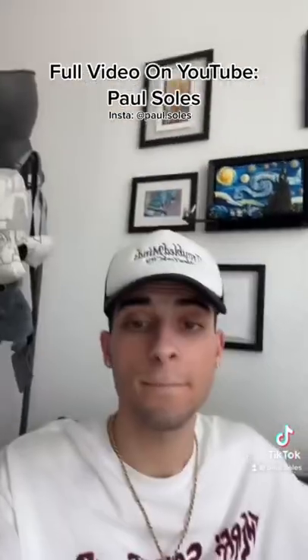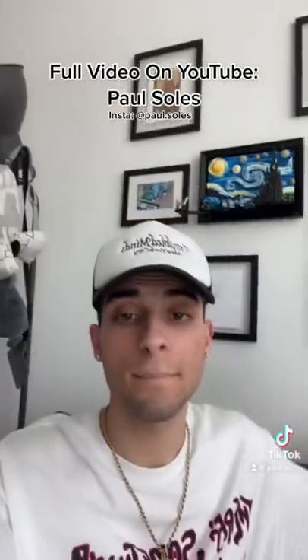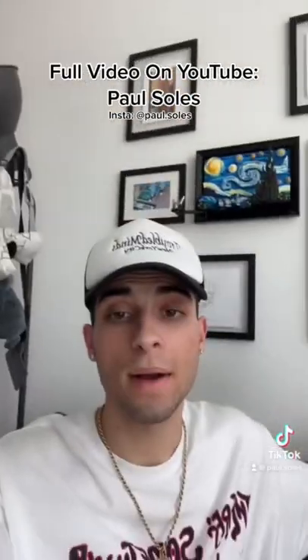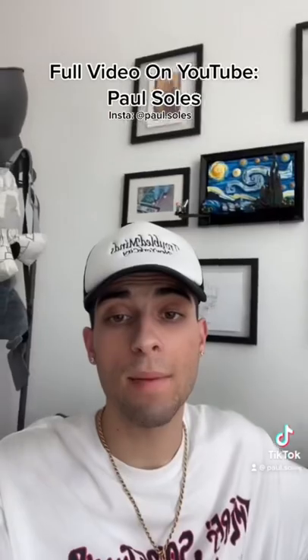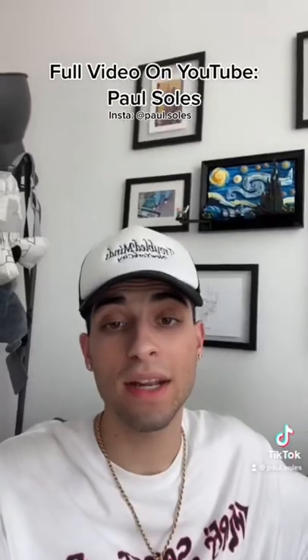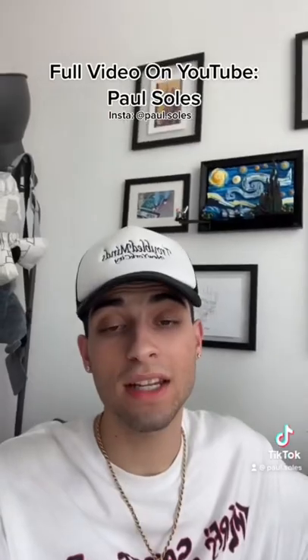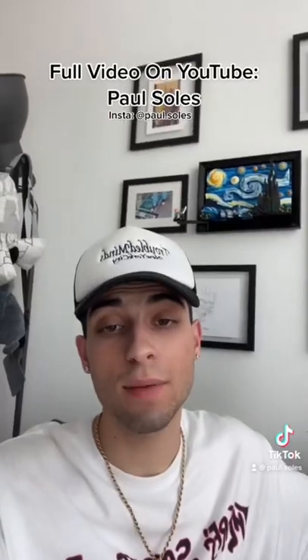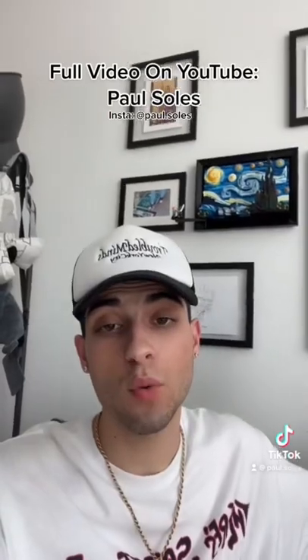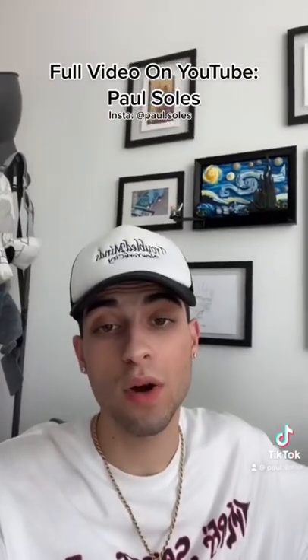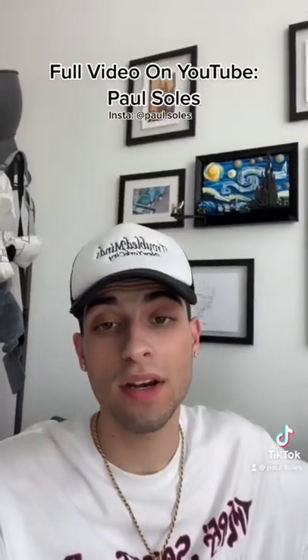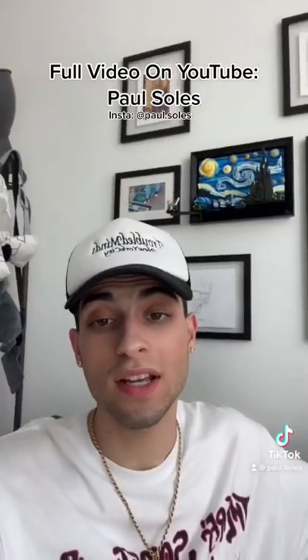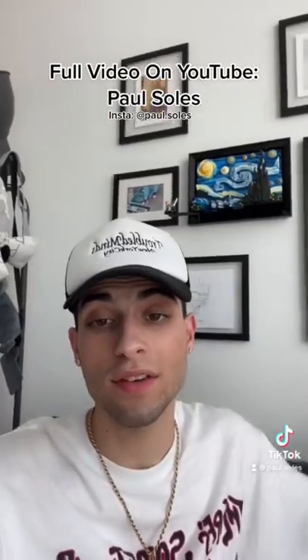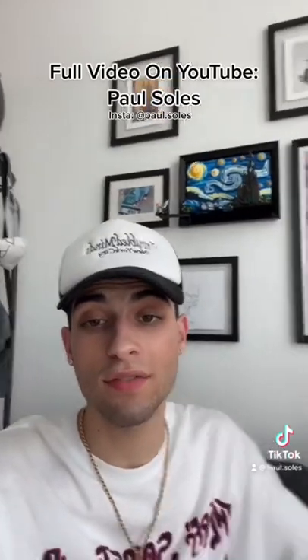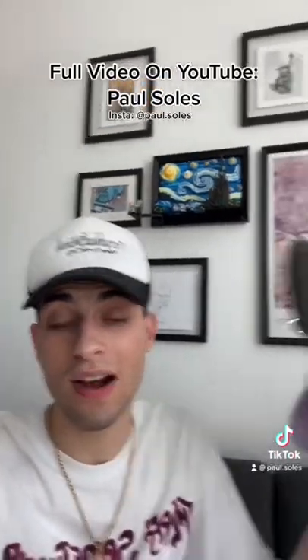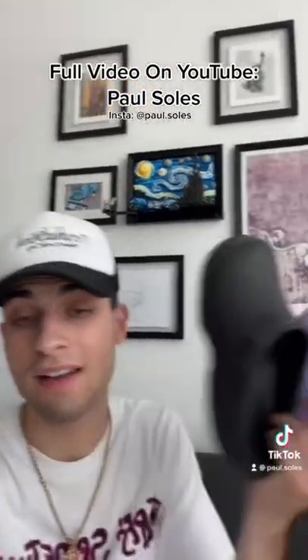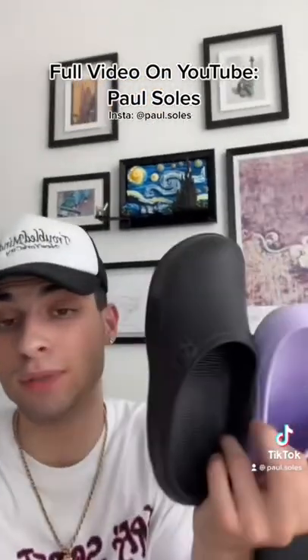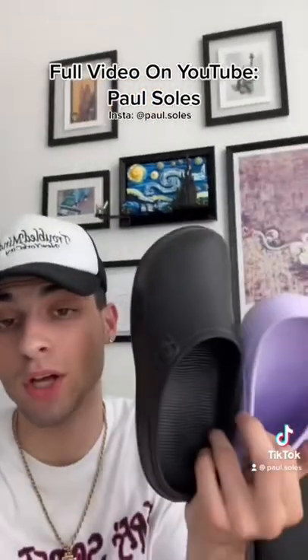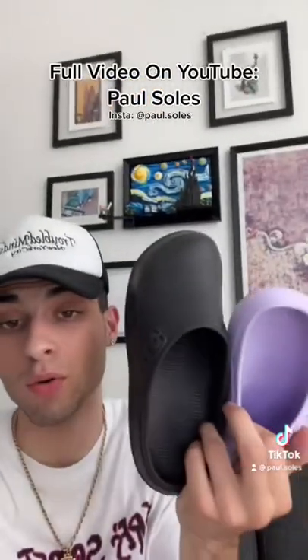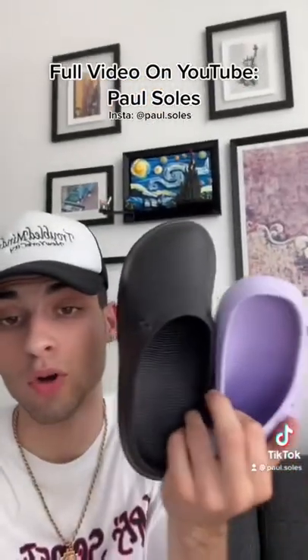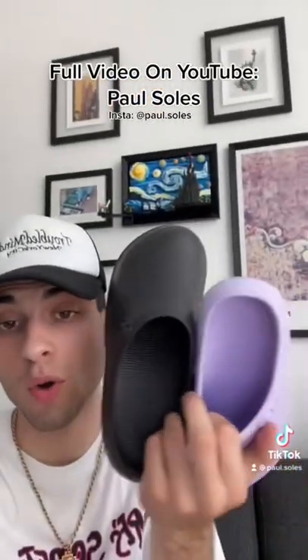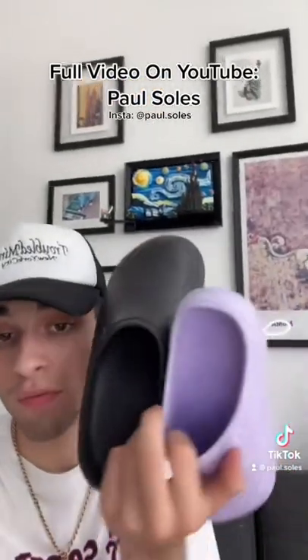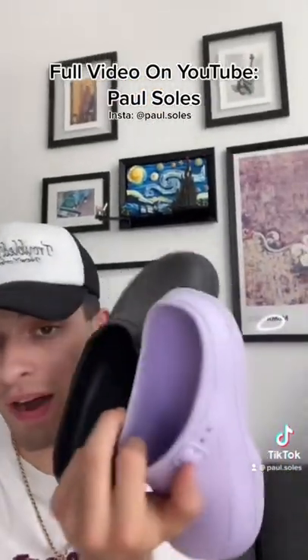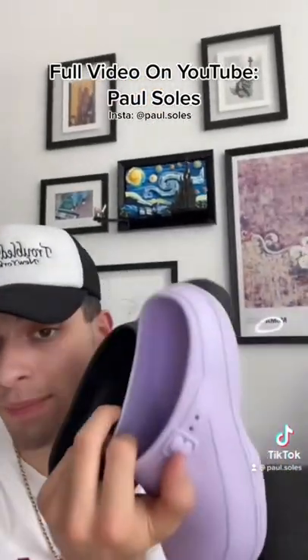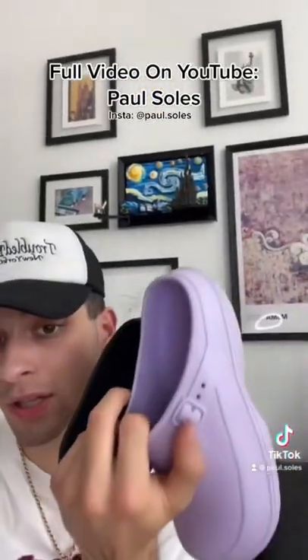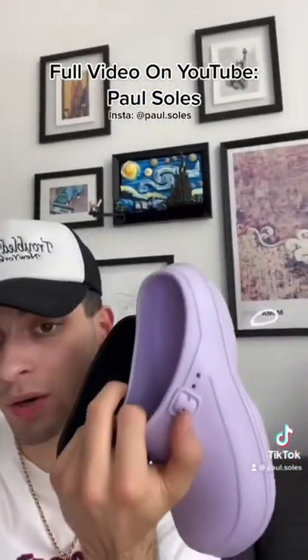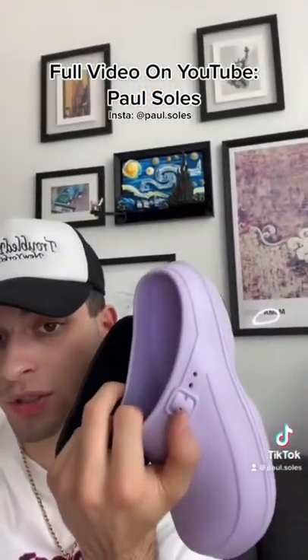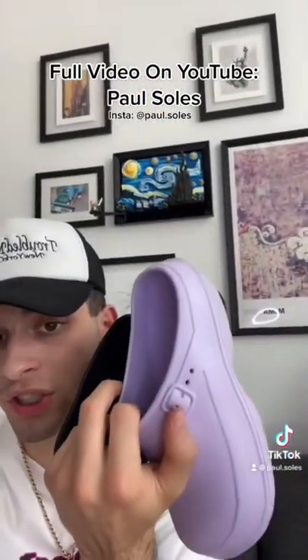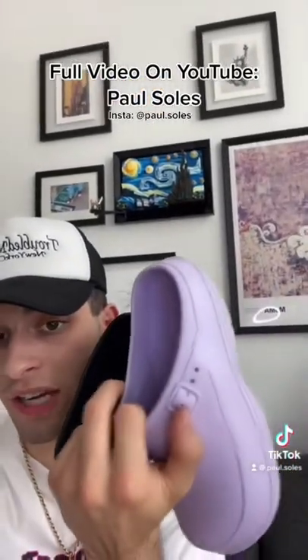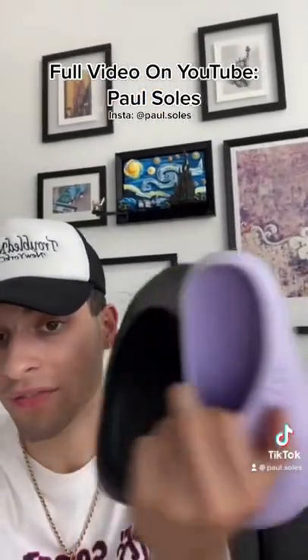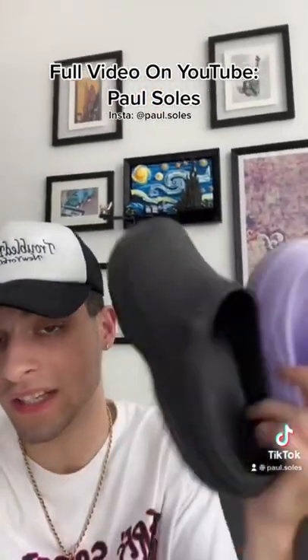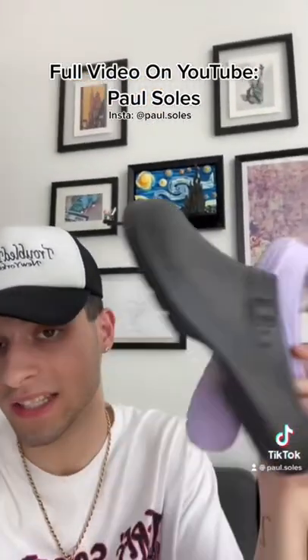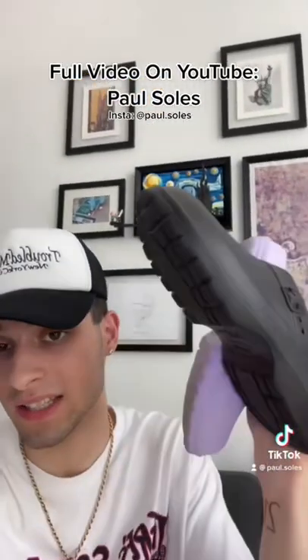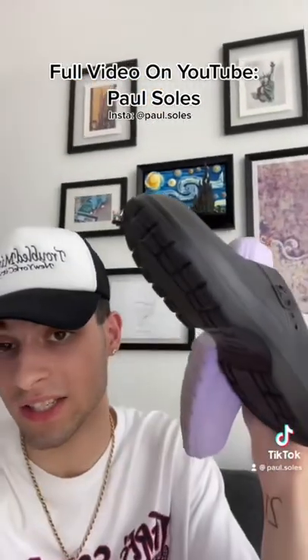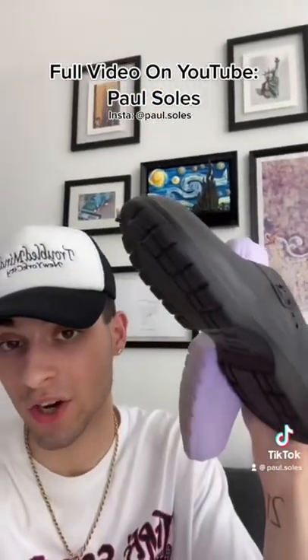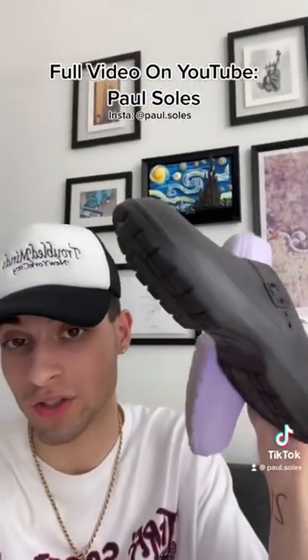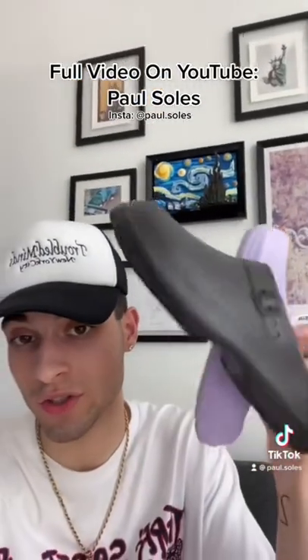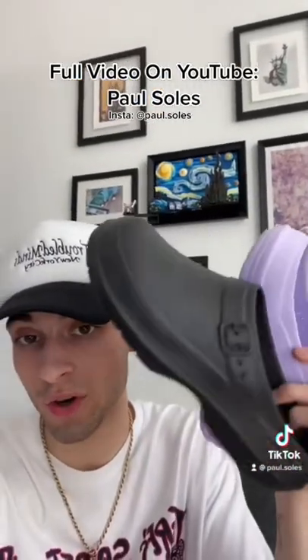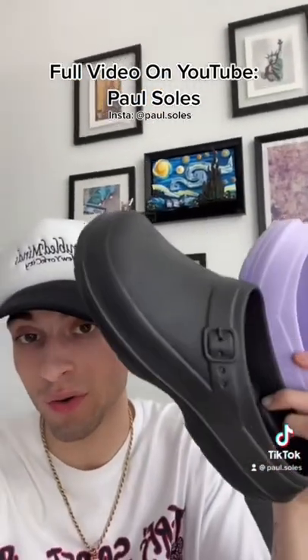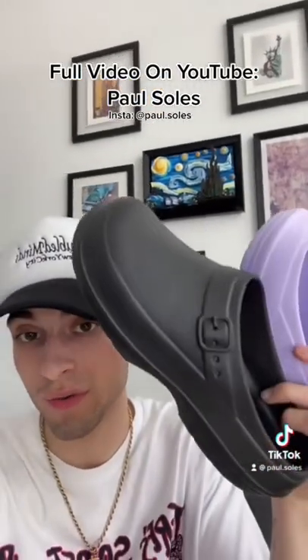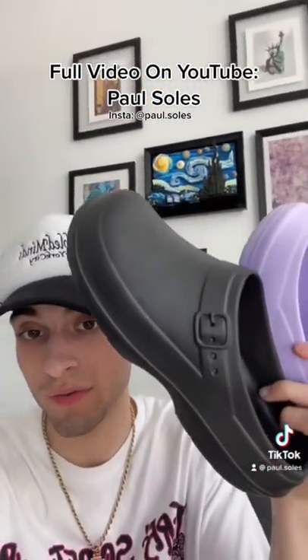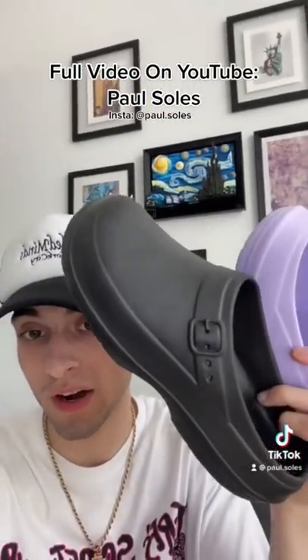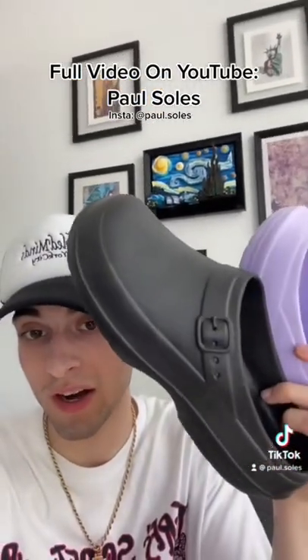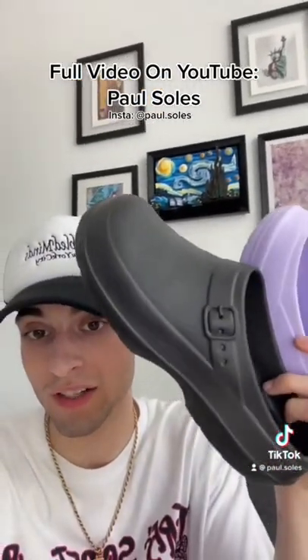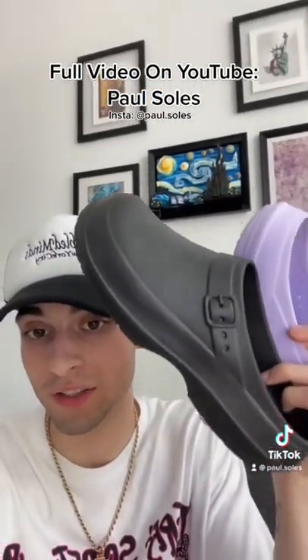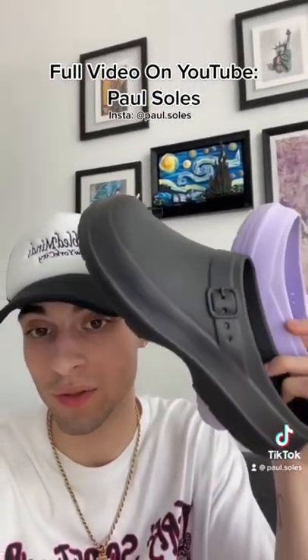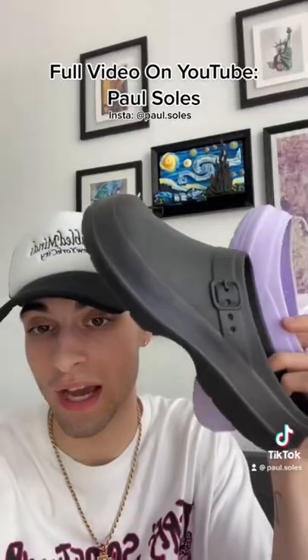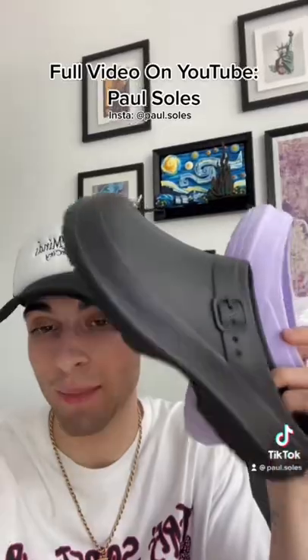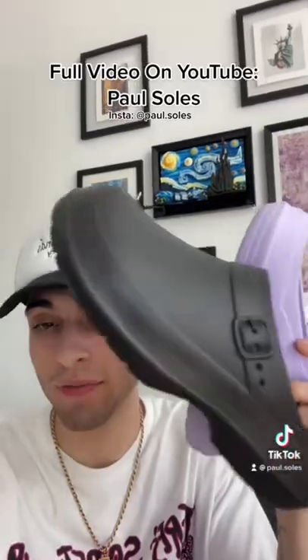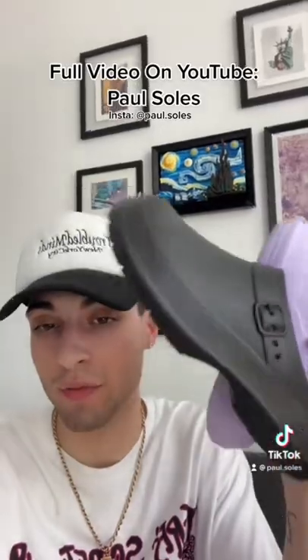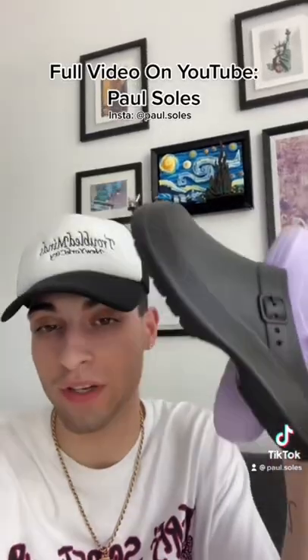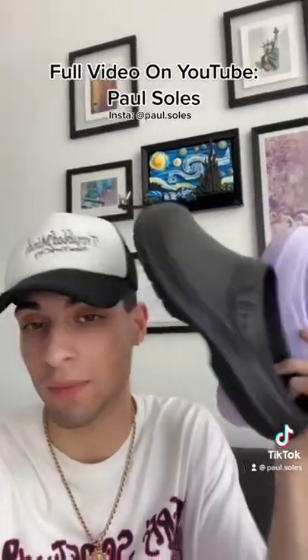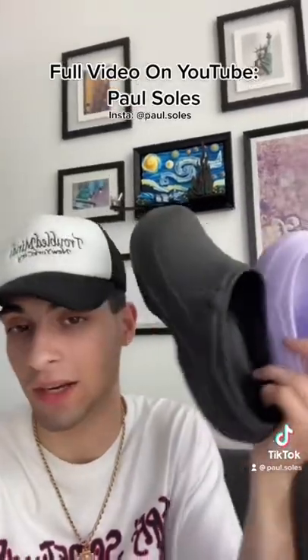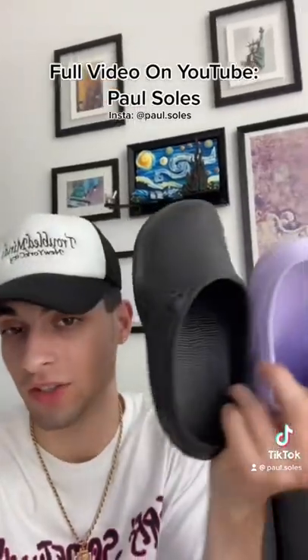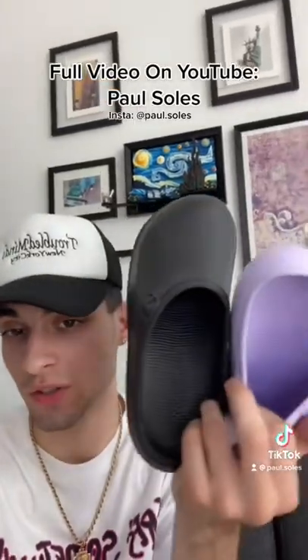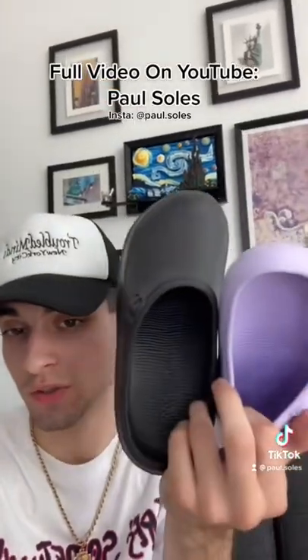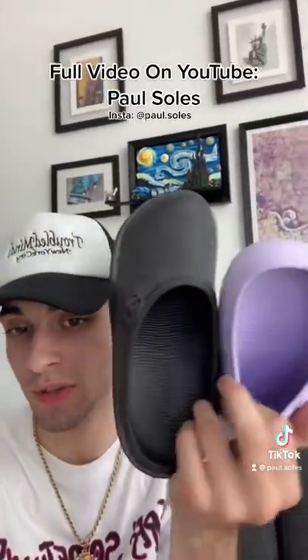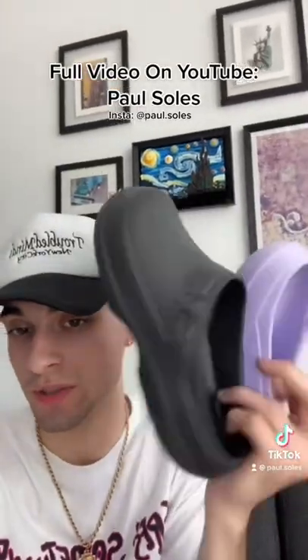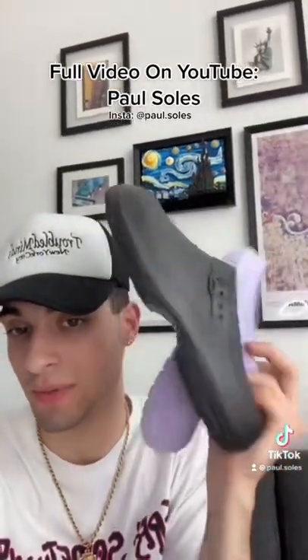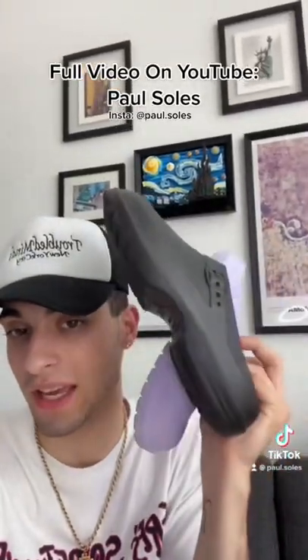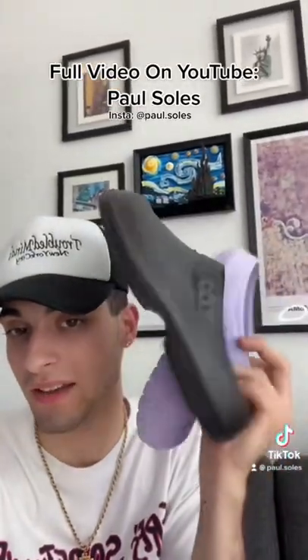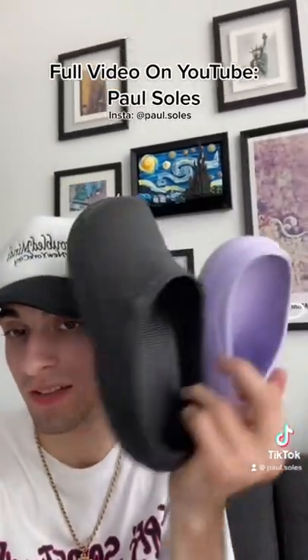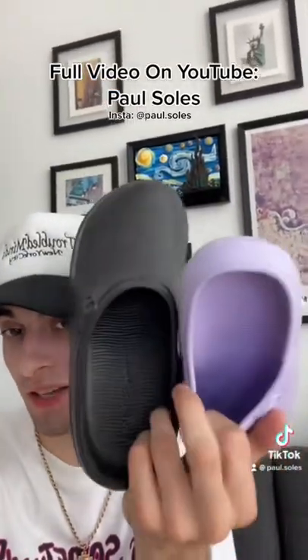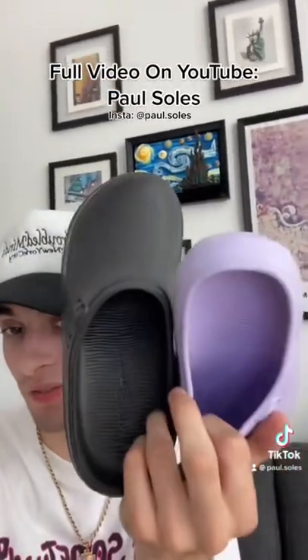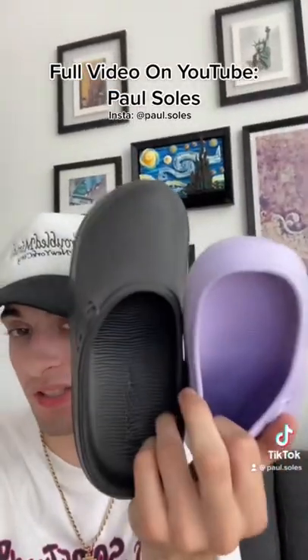Coming in at number one — Five Below. Go to Five Below and check for these. These are so fire. I made a full video, I'm not gonna talk too much, but yeah, definitely tough.